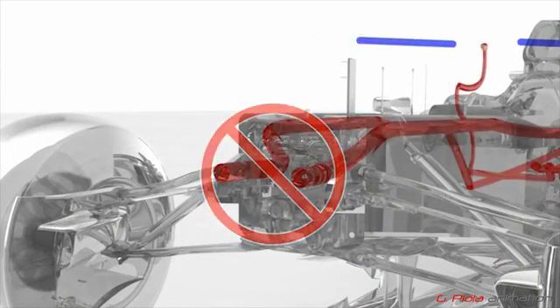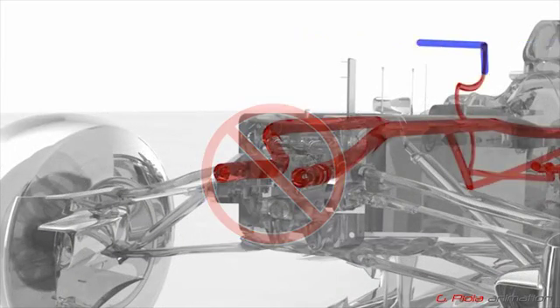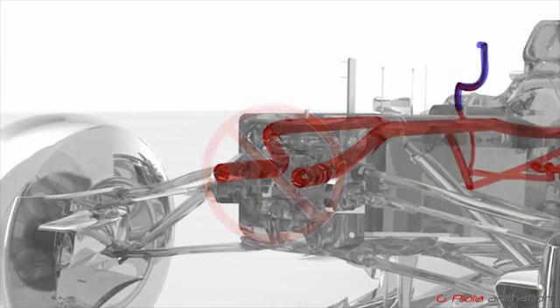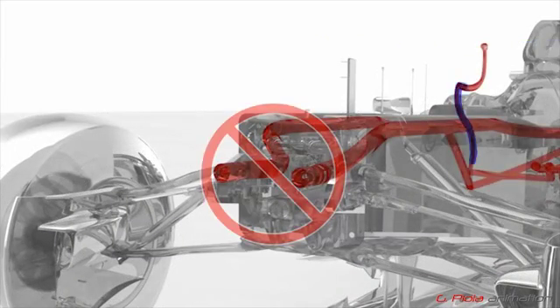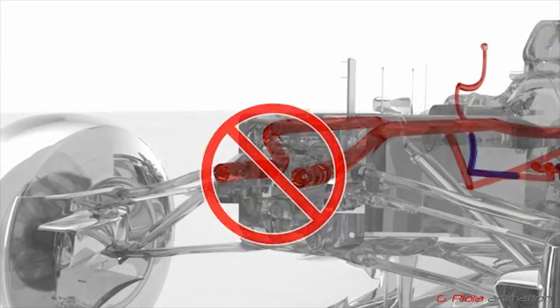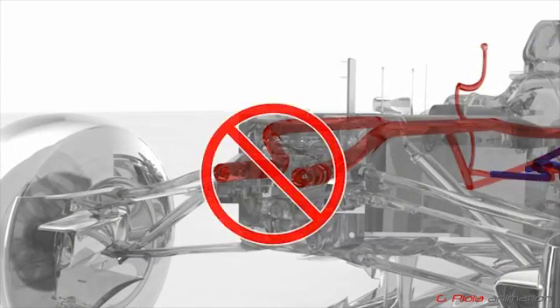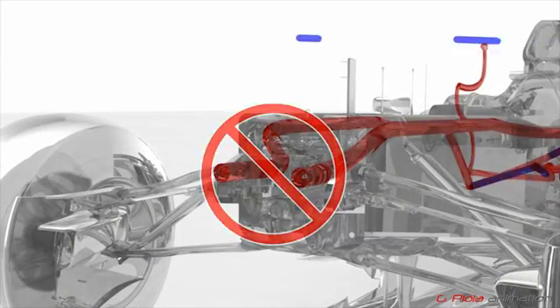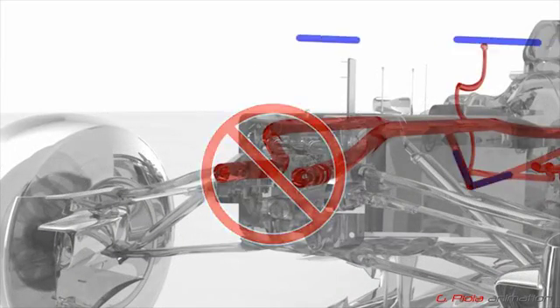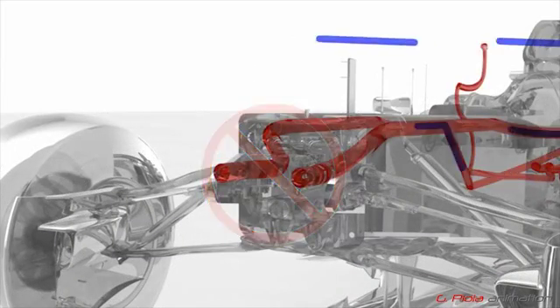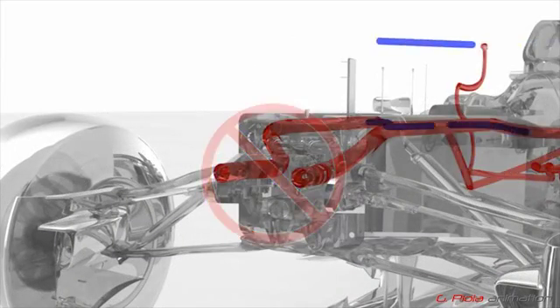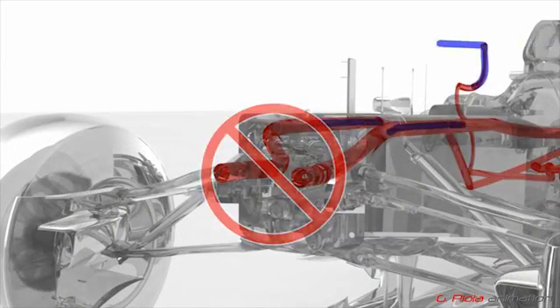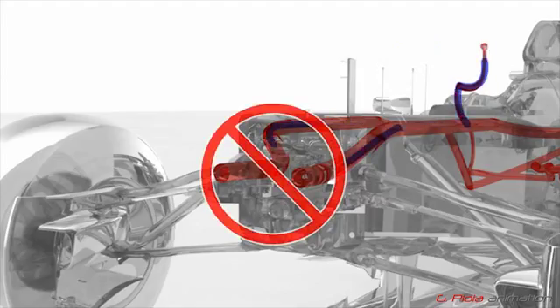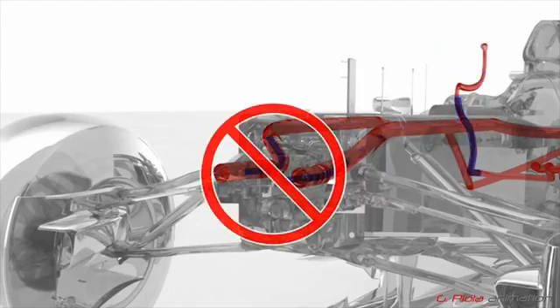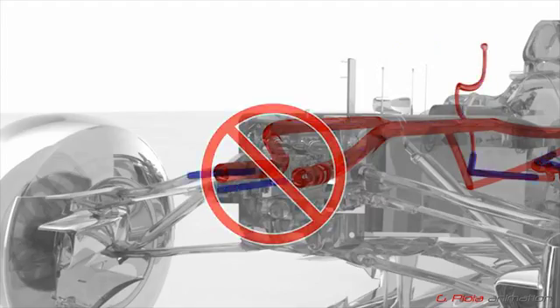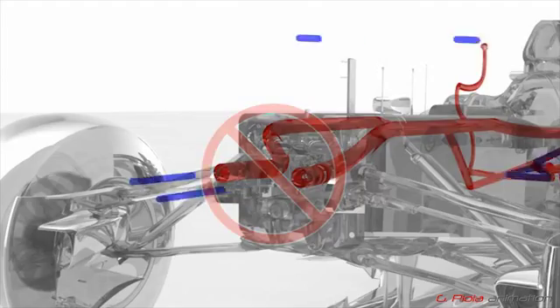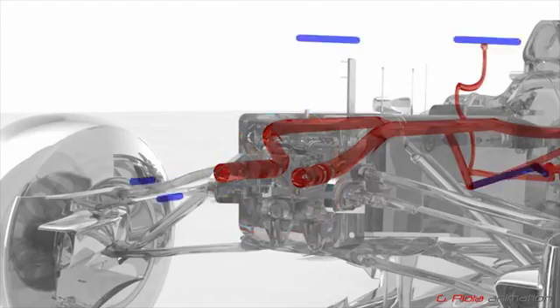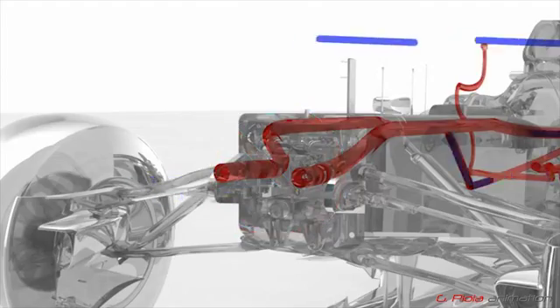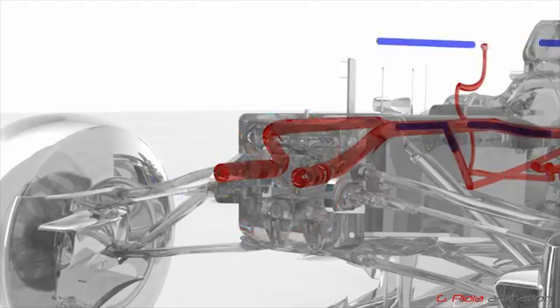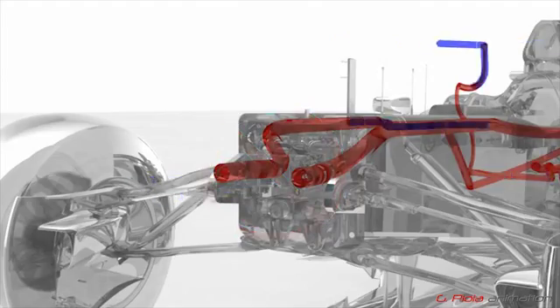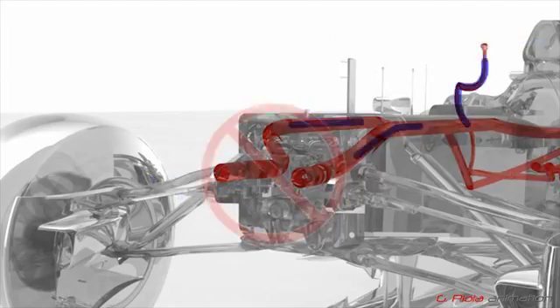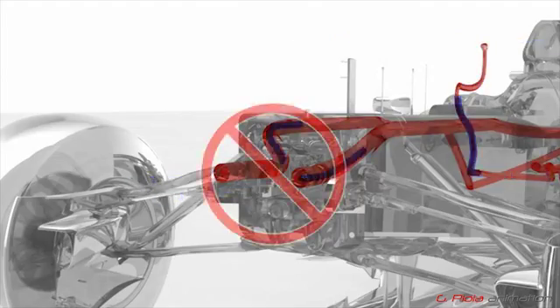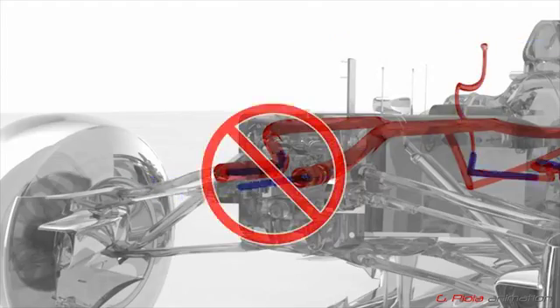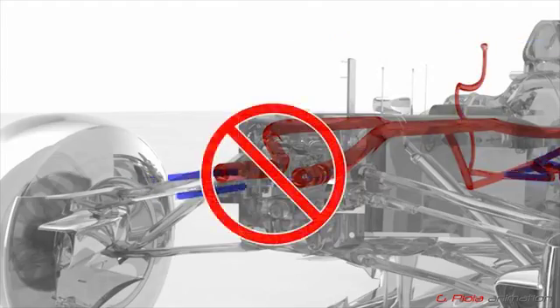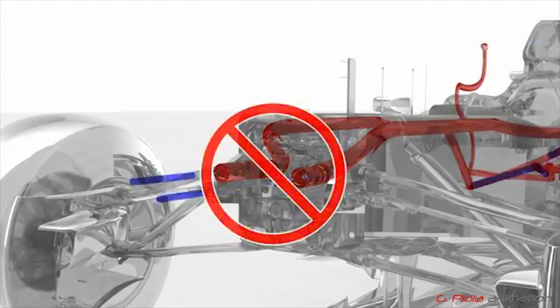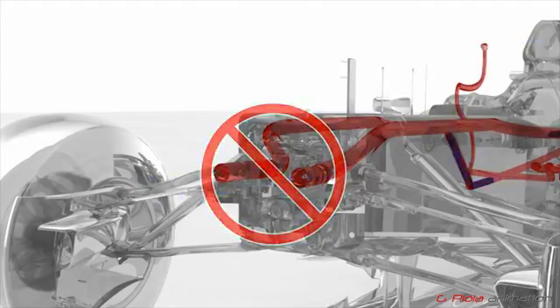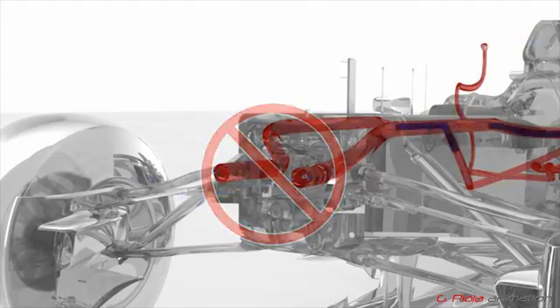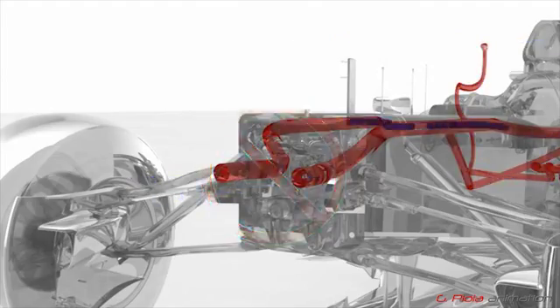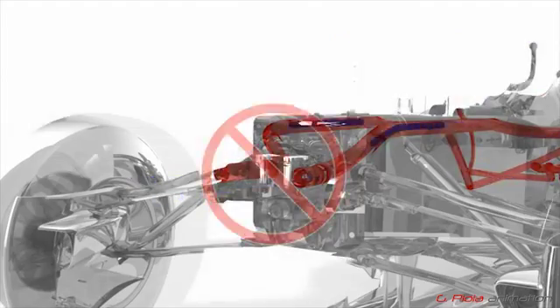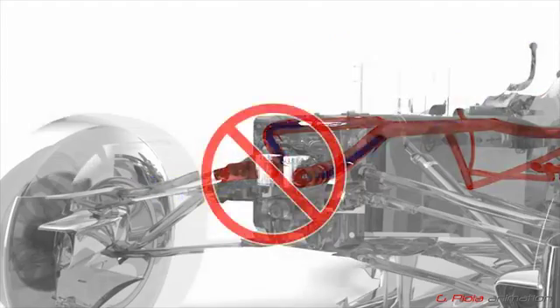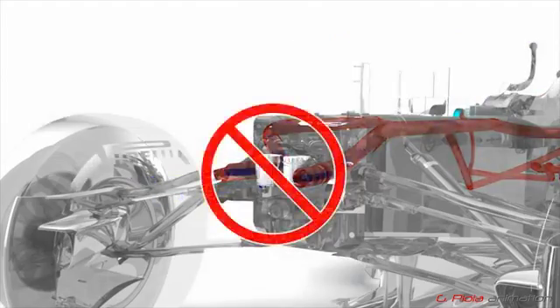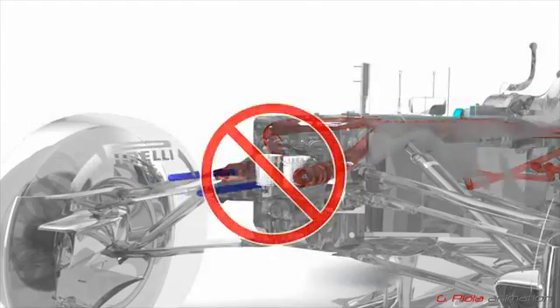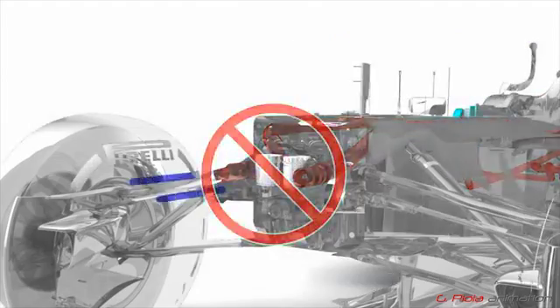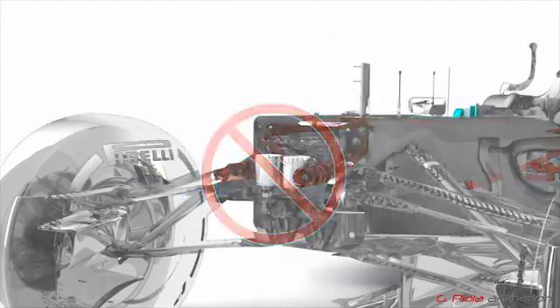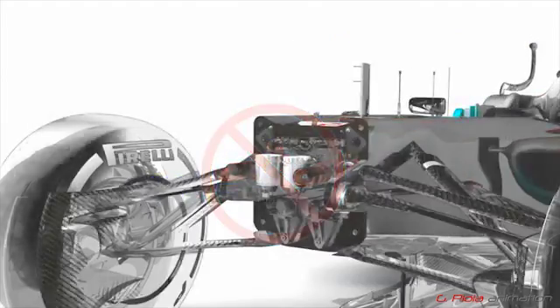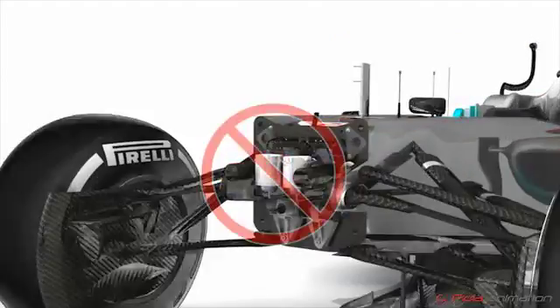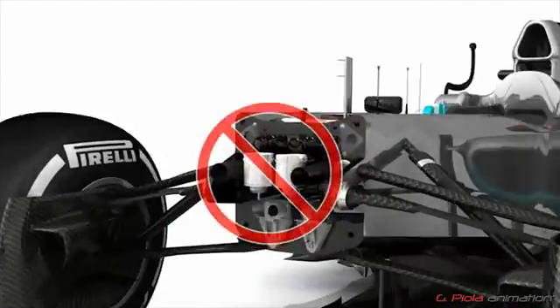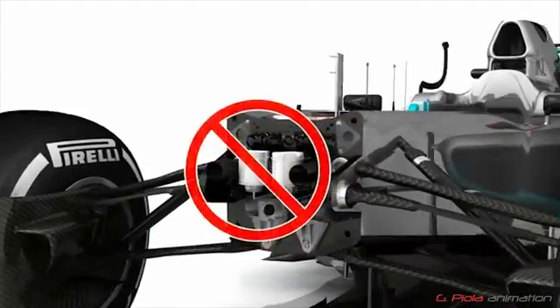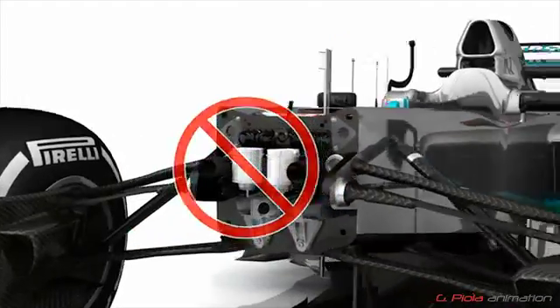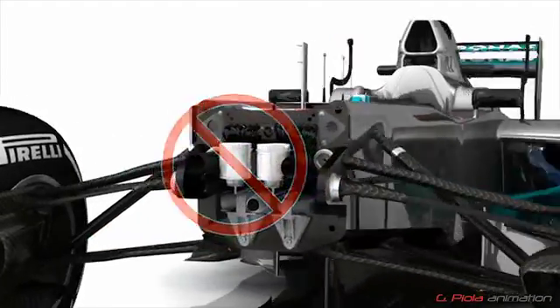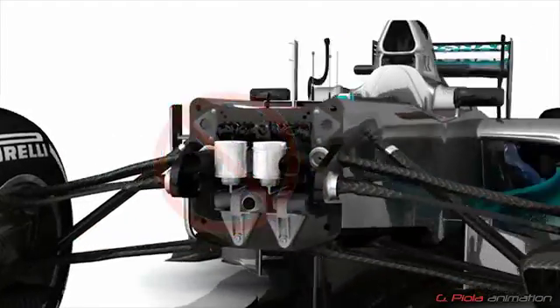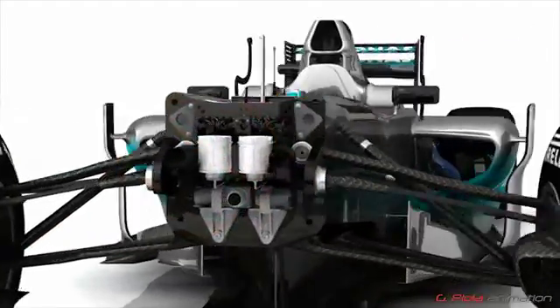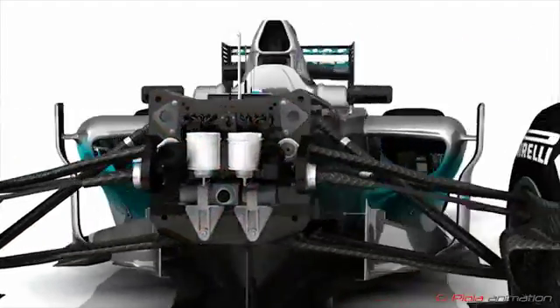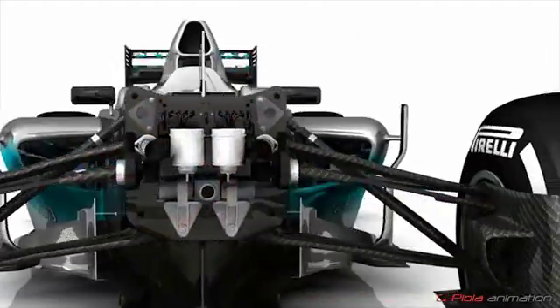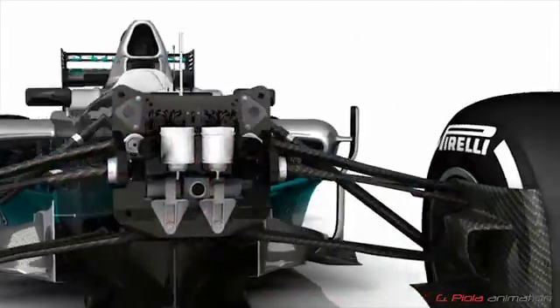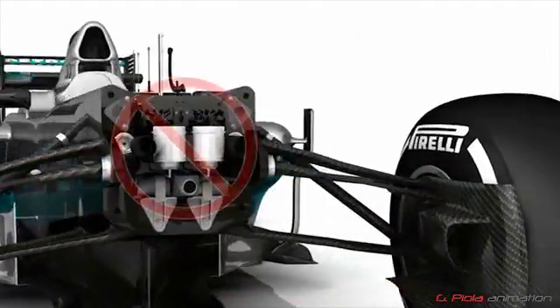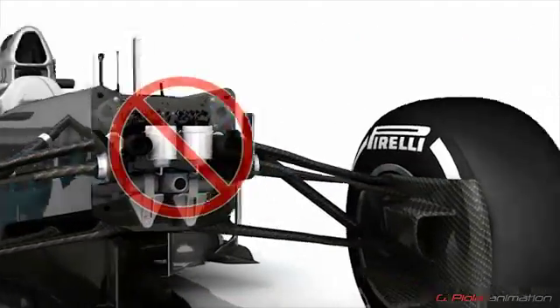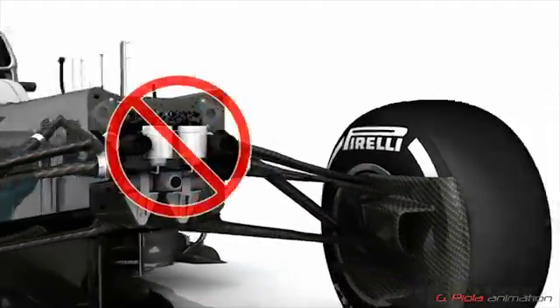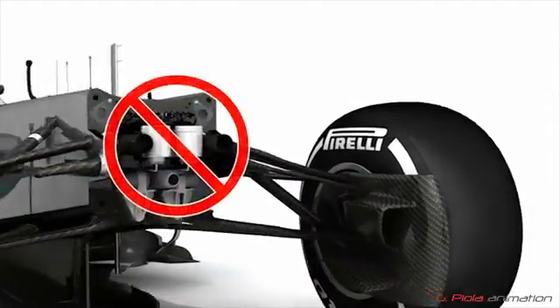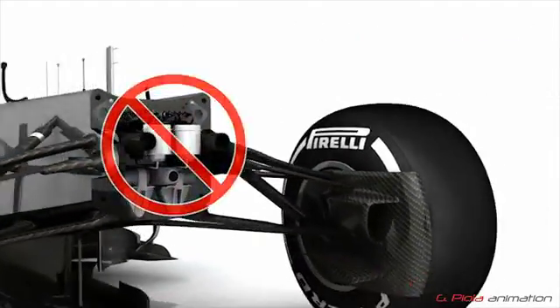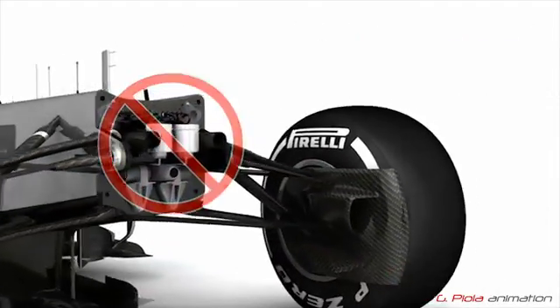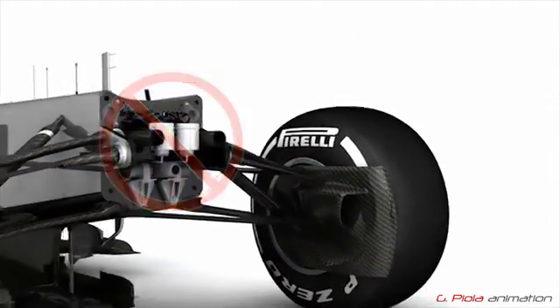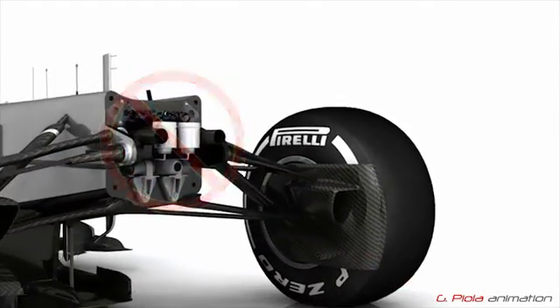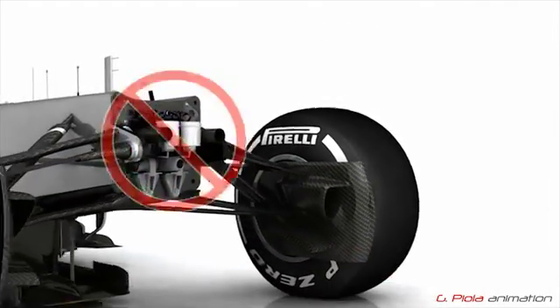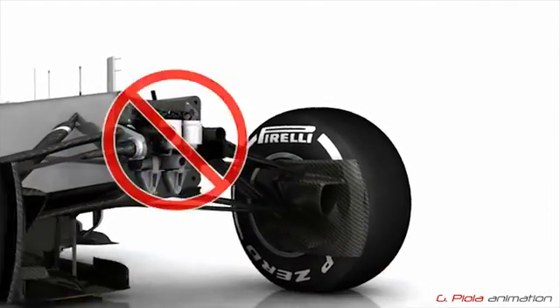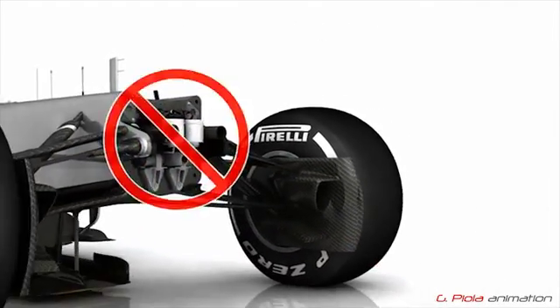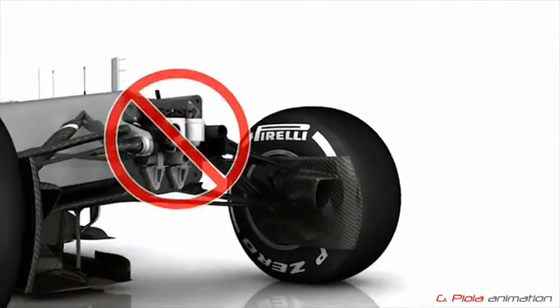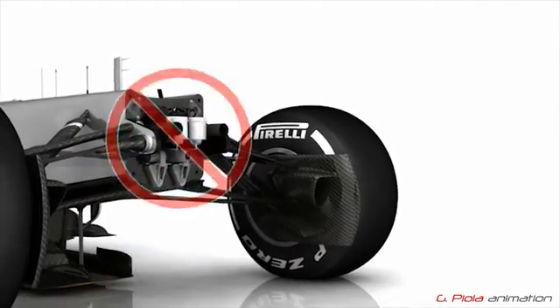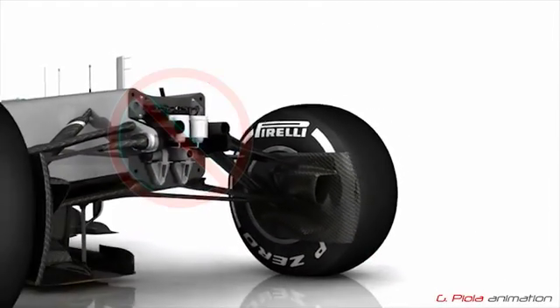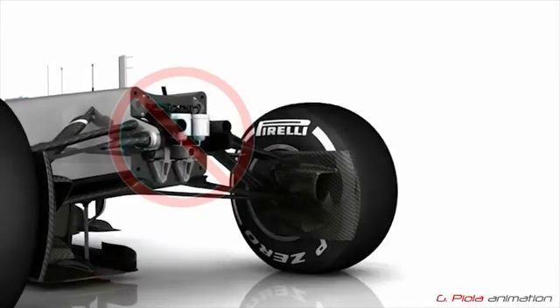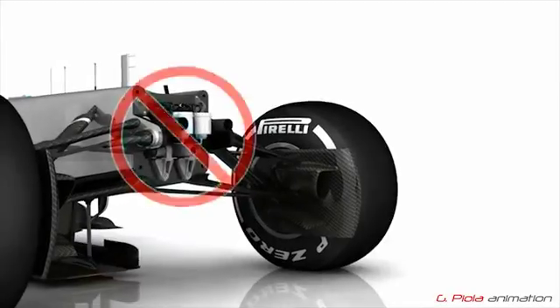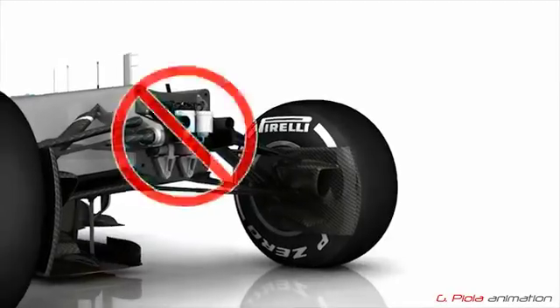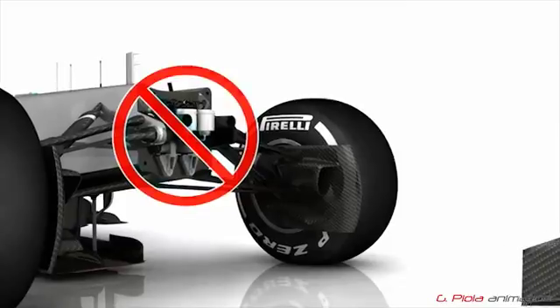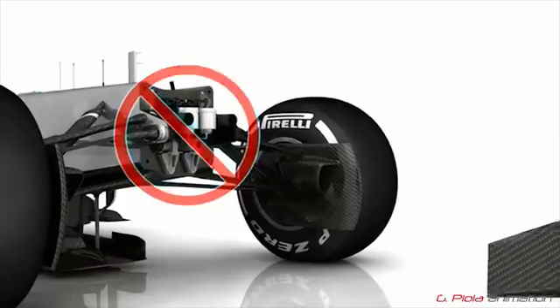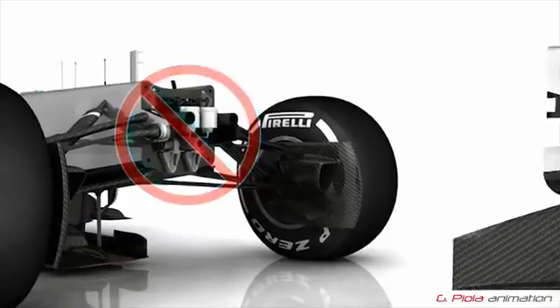However, whilst these systems are now banned, passive double DRS systems, in which the driver has no control, remain legal.